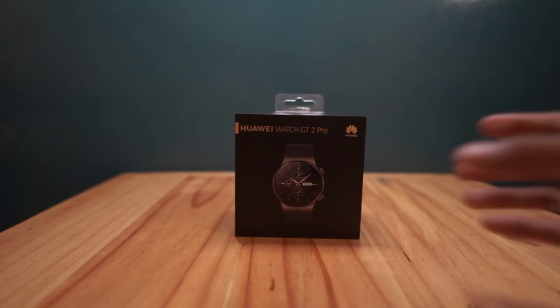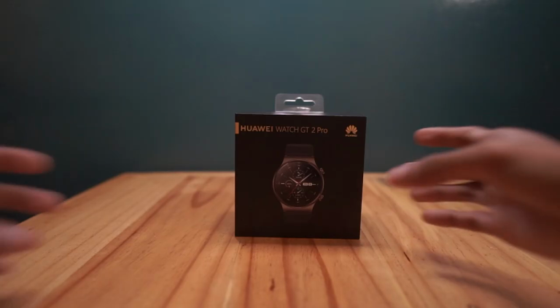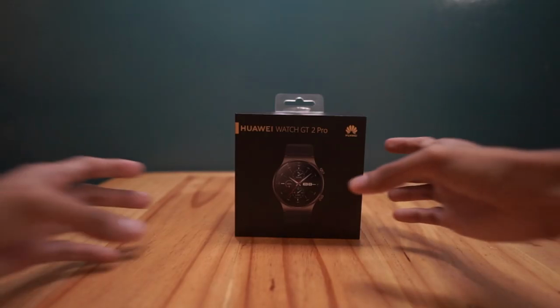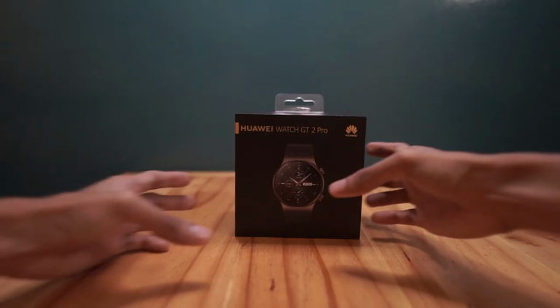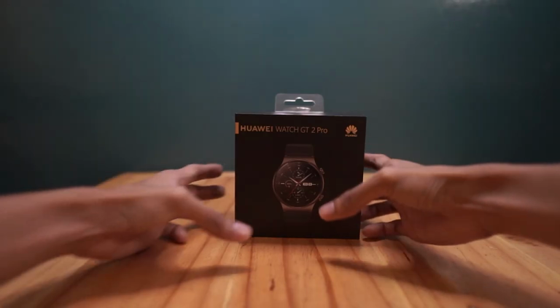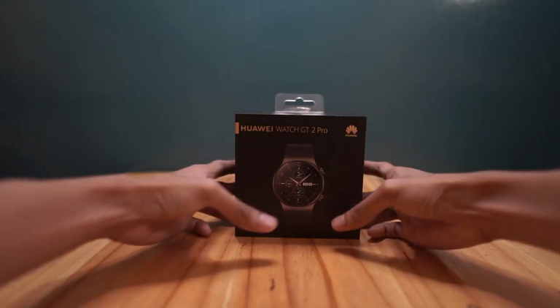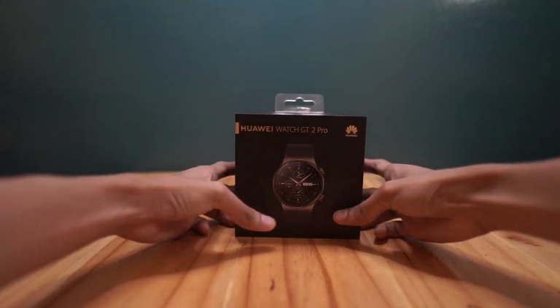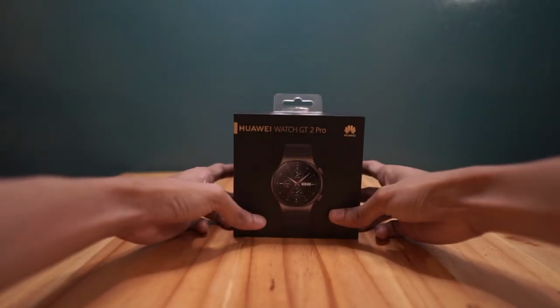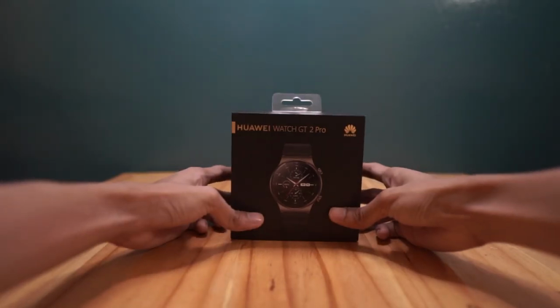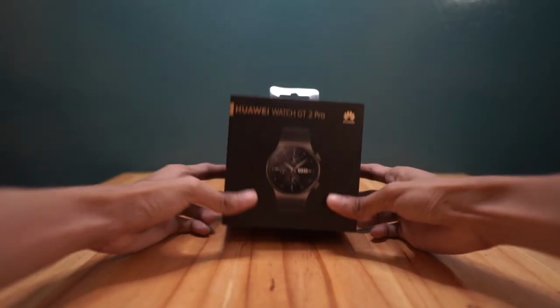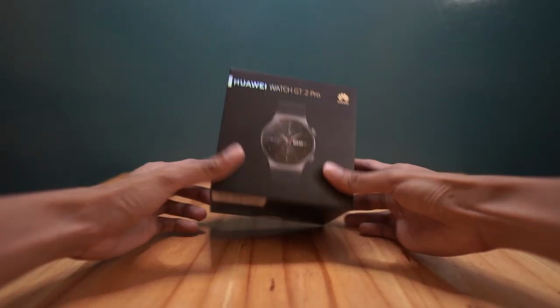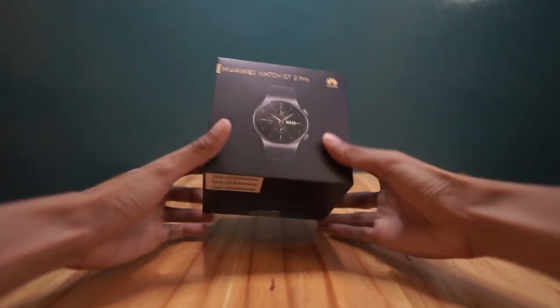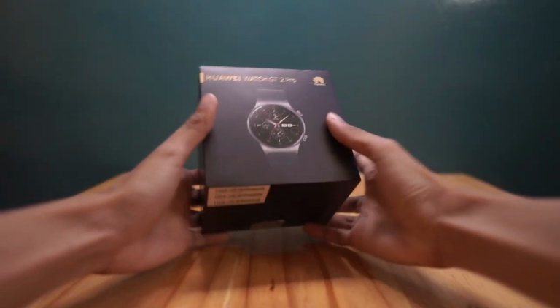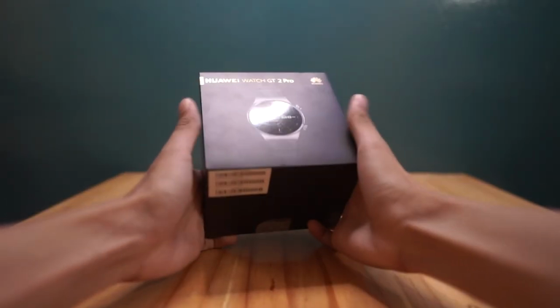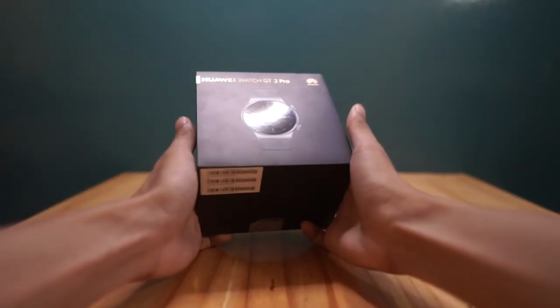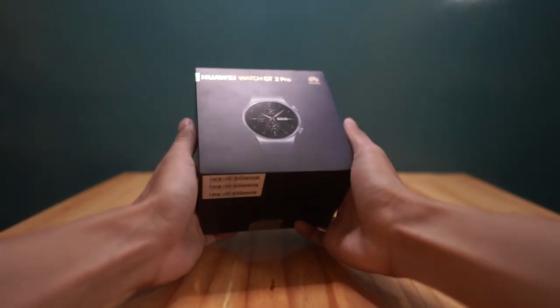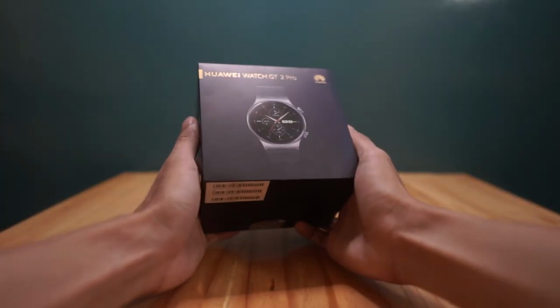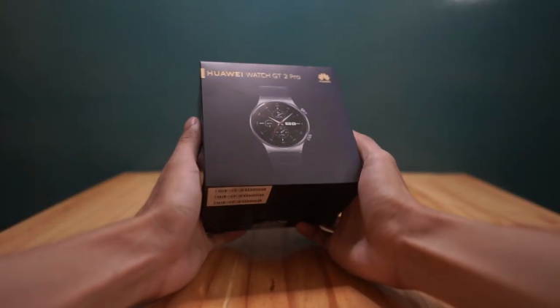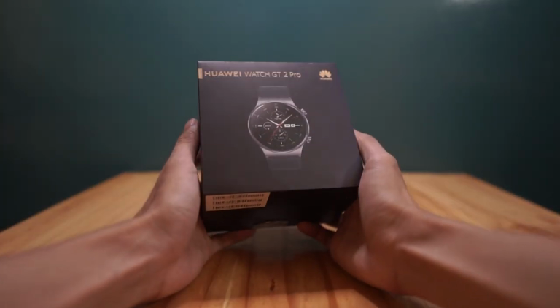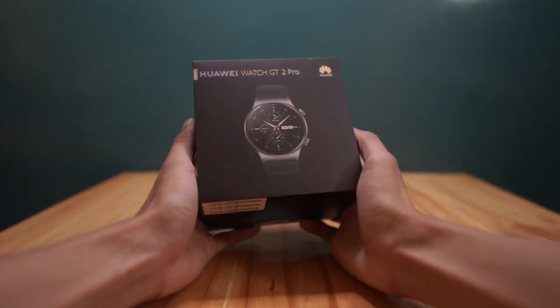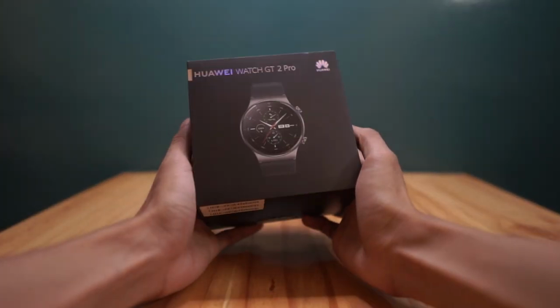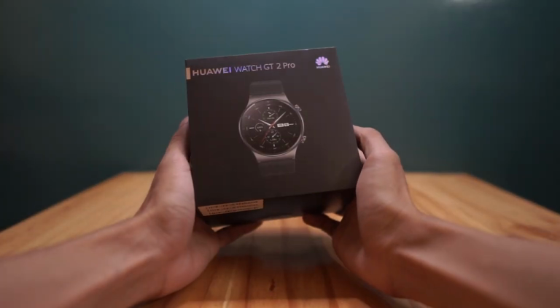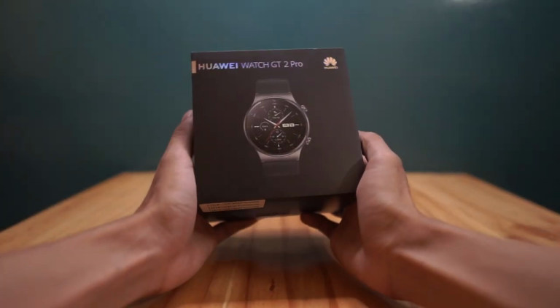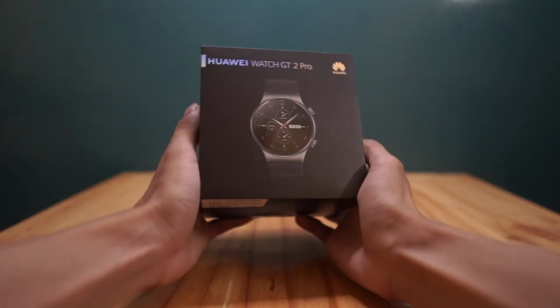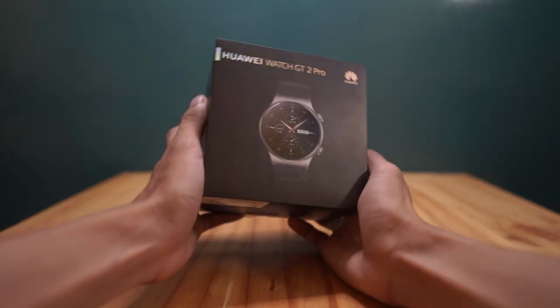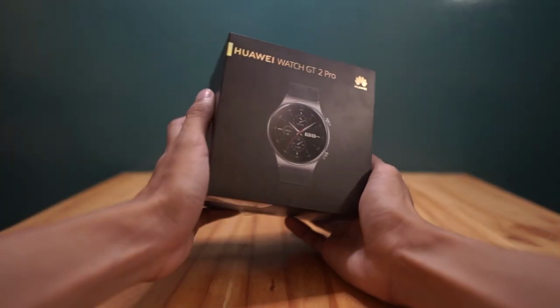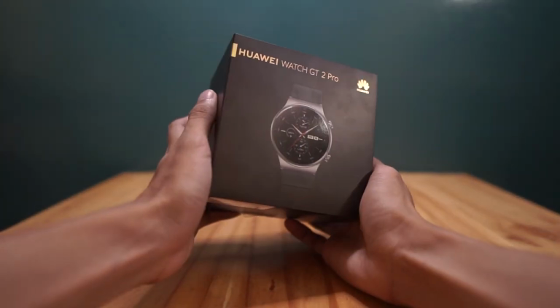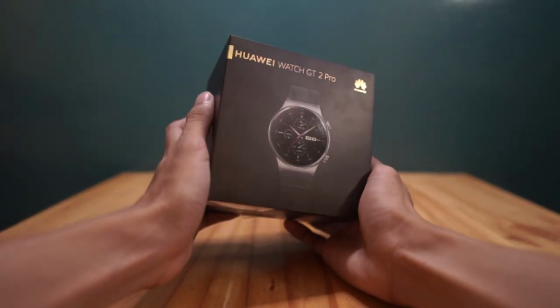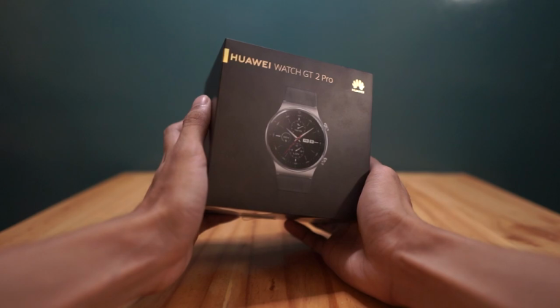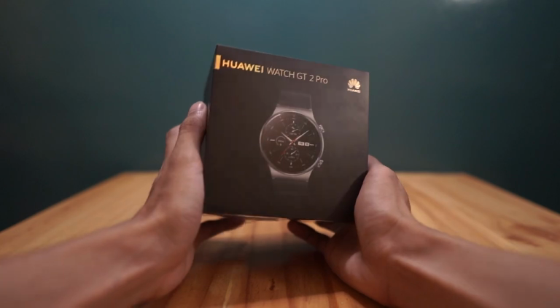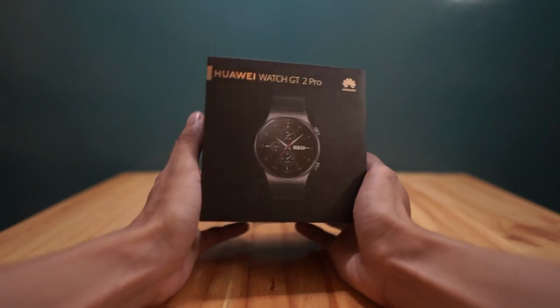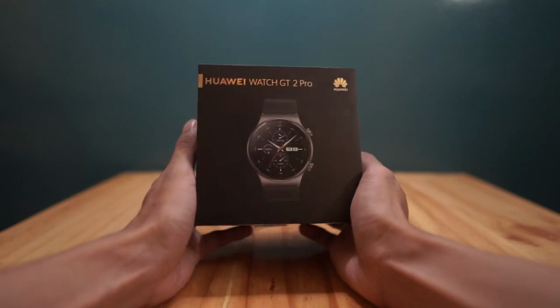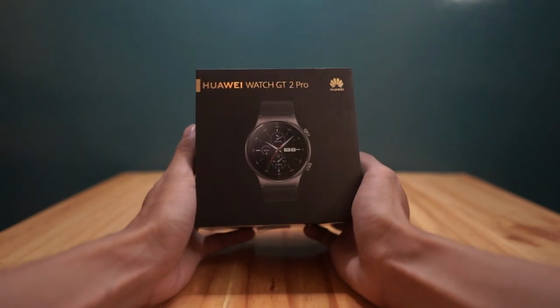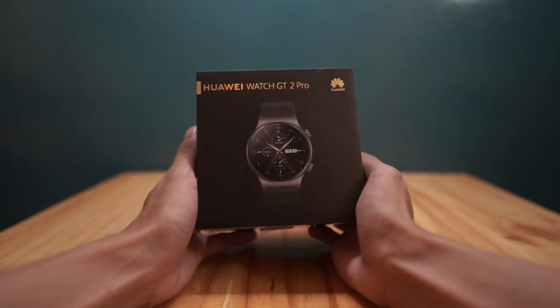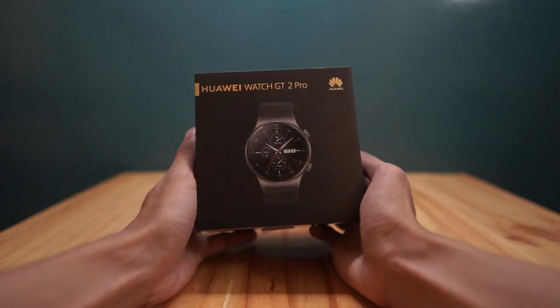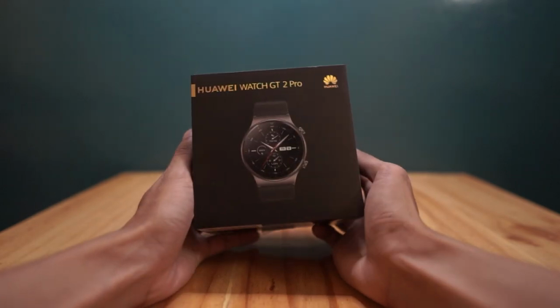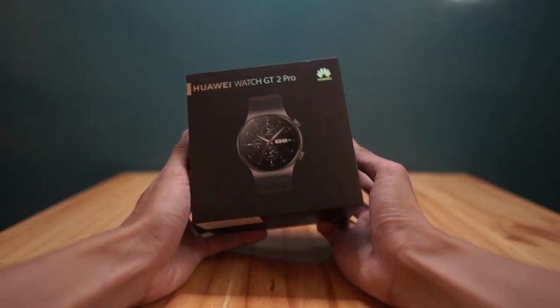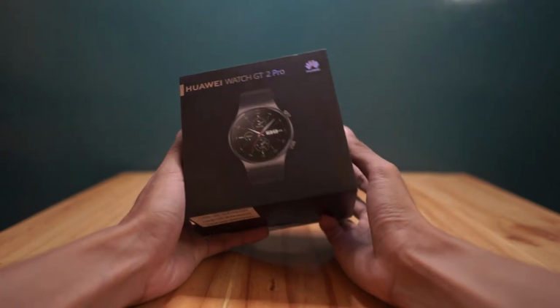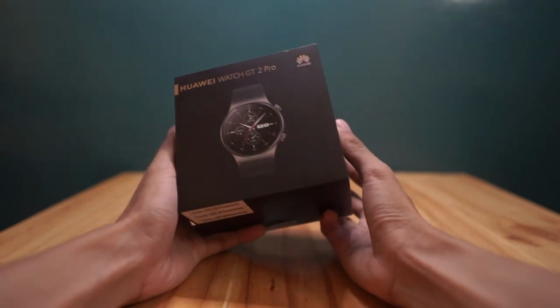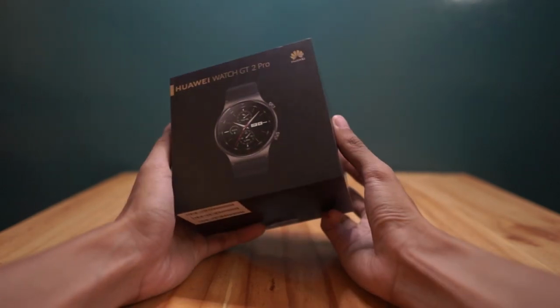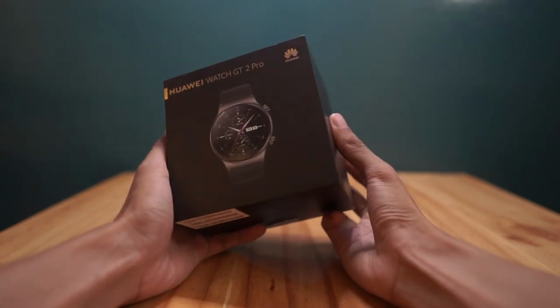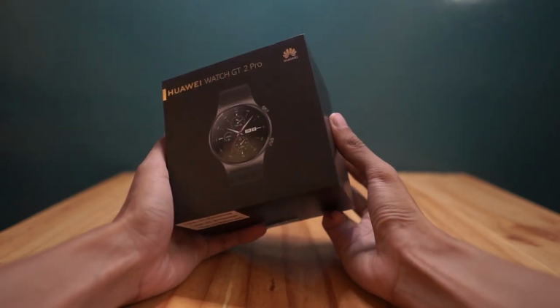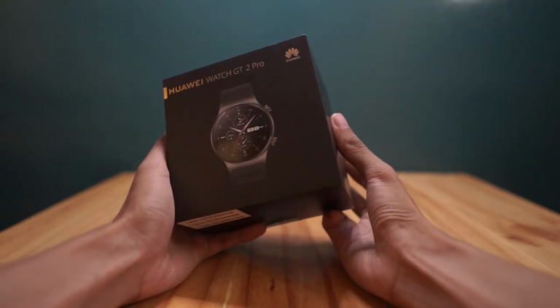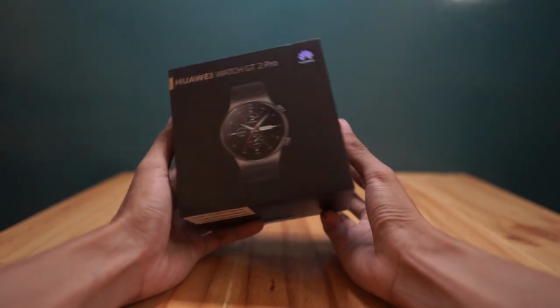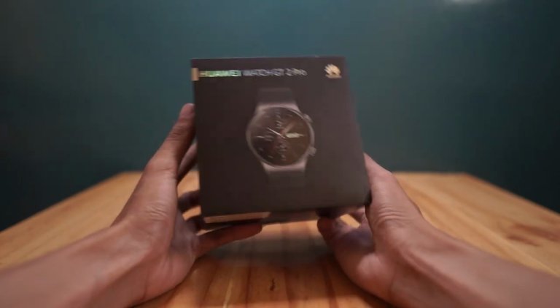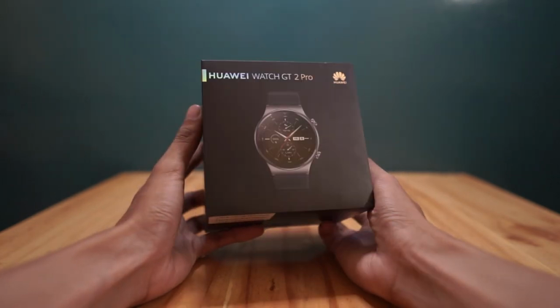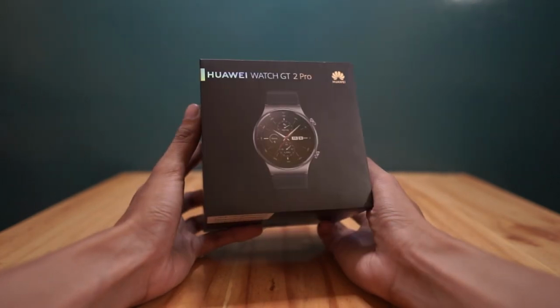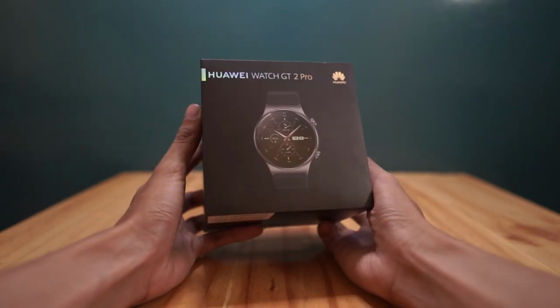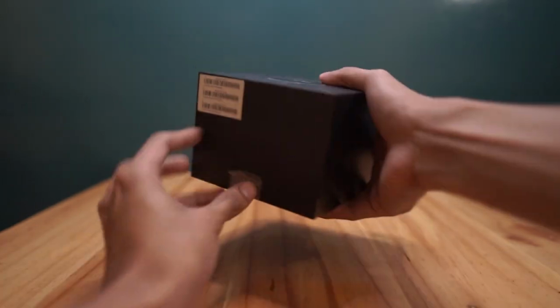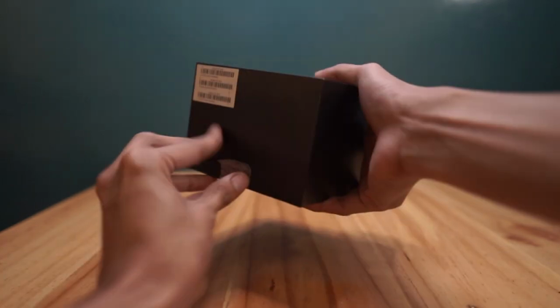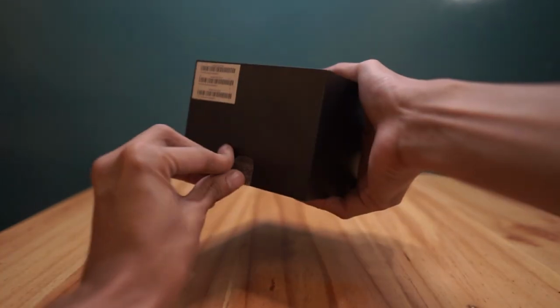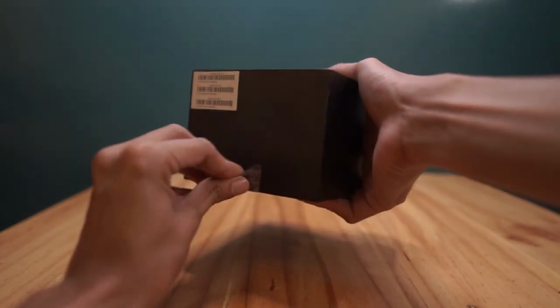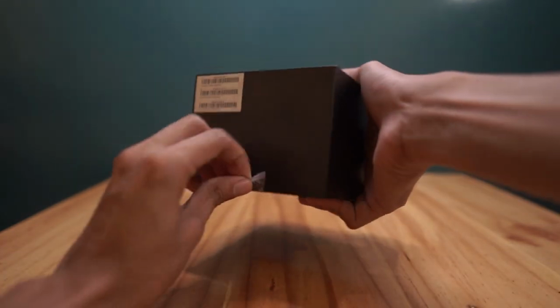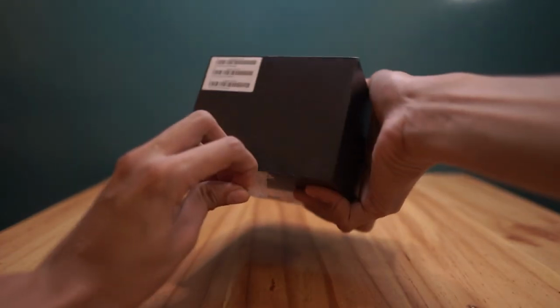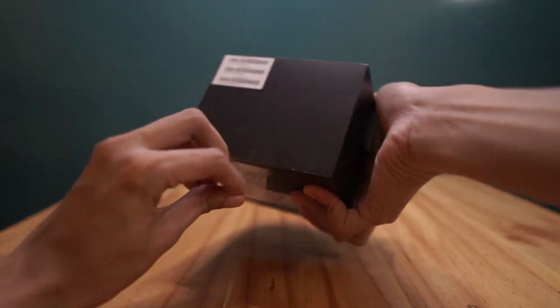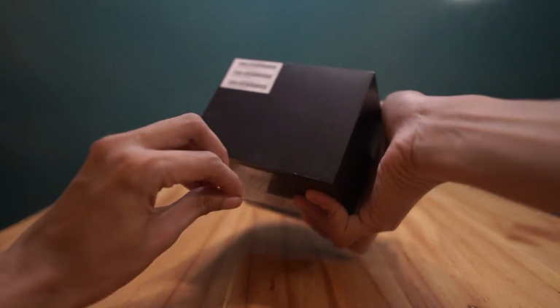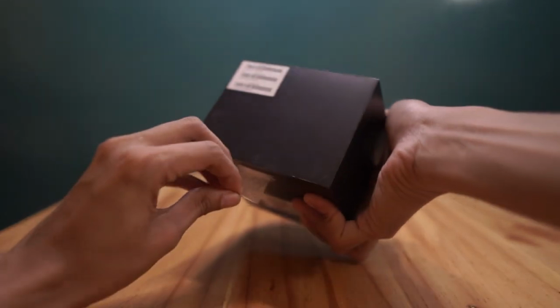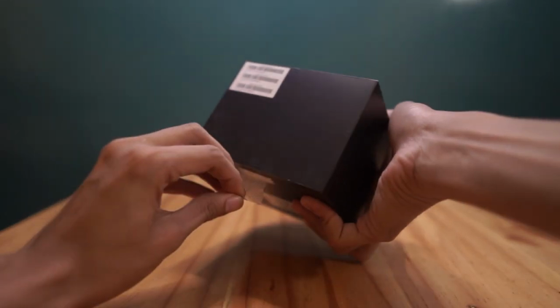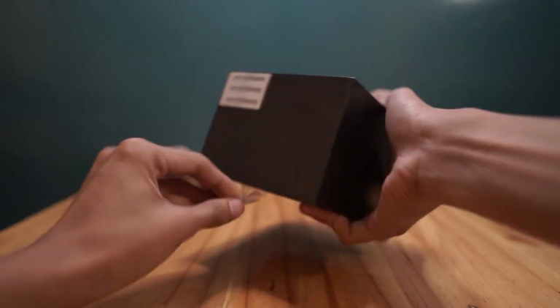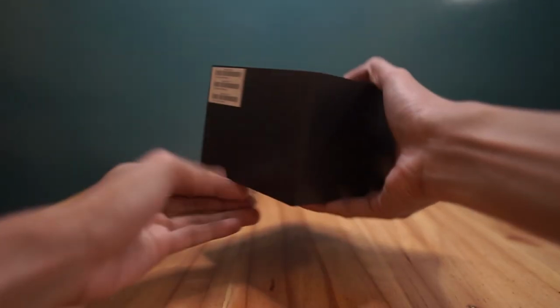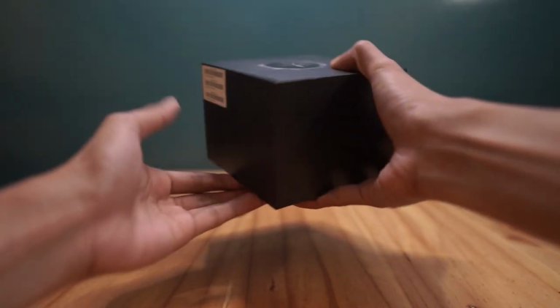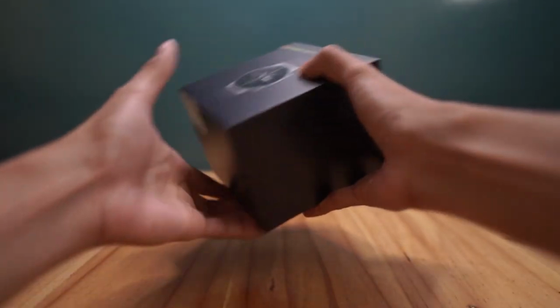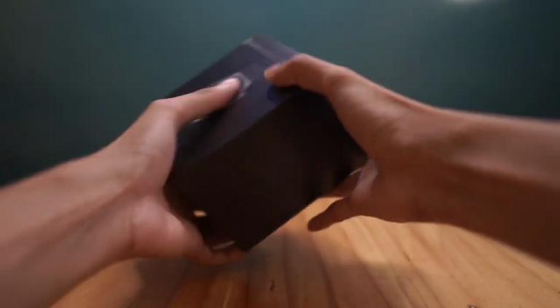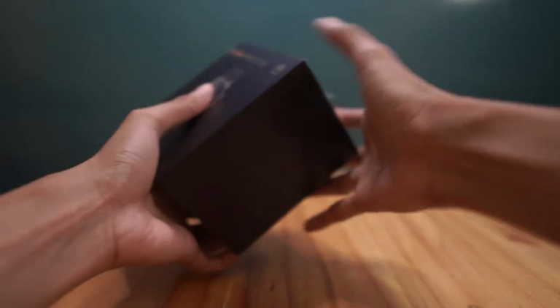We already unboxed this at the Huawei store, and for the sake of this video, we are going to re-unbox it for you guys.